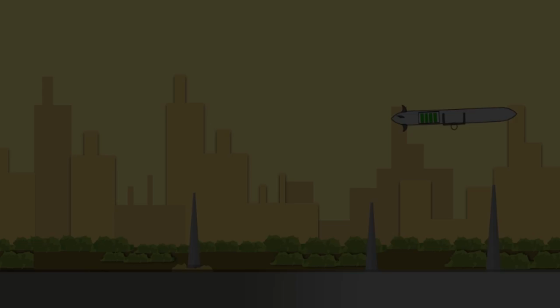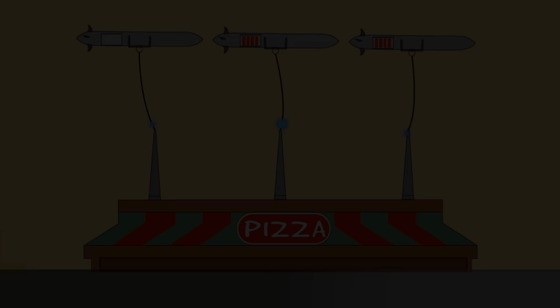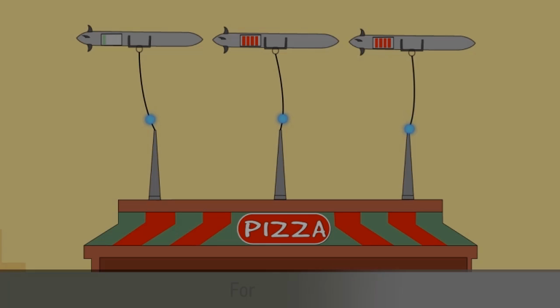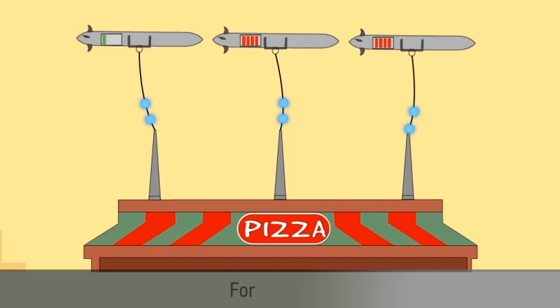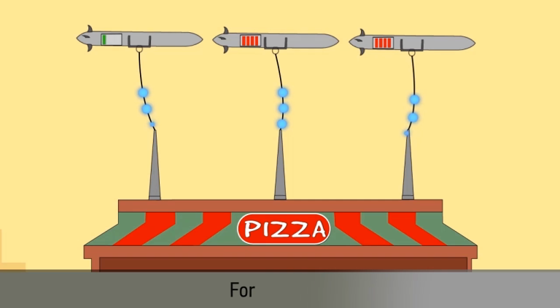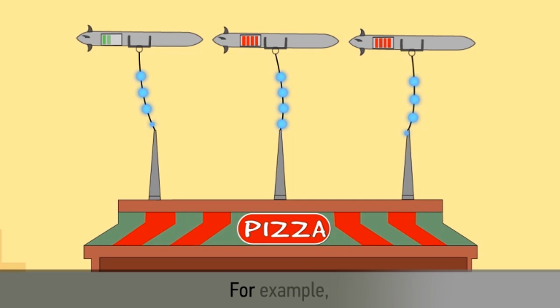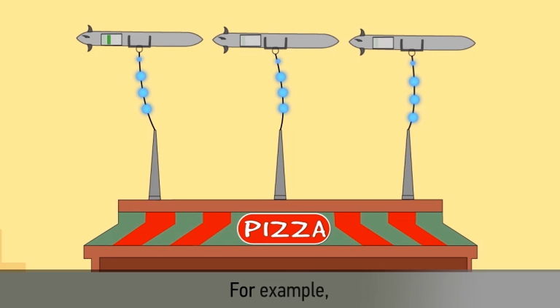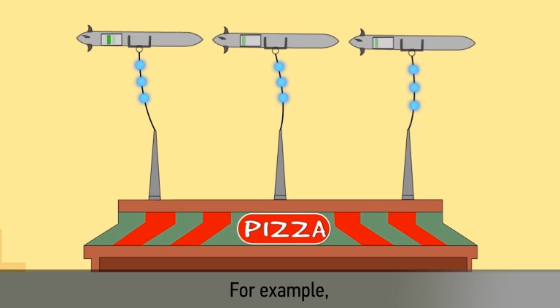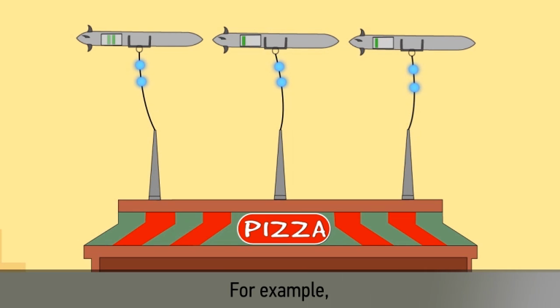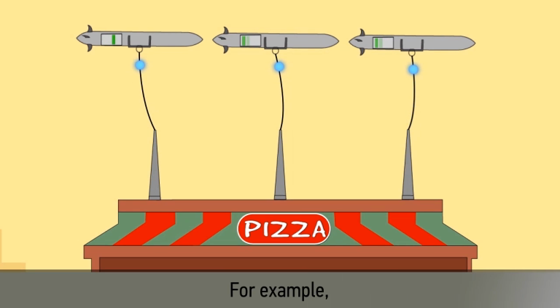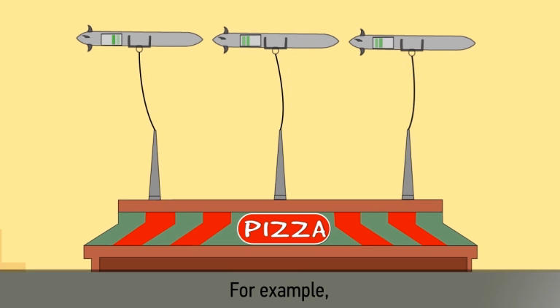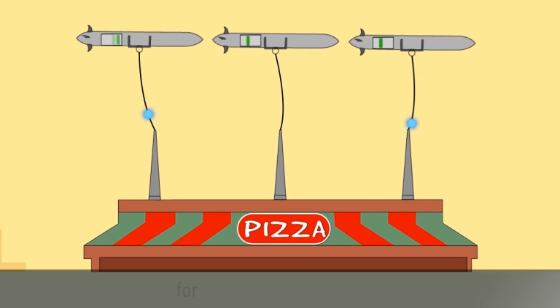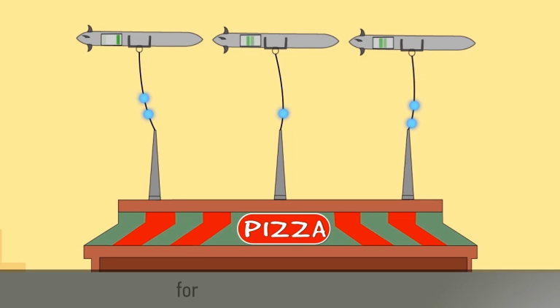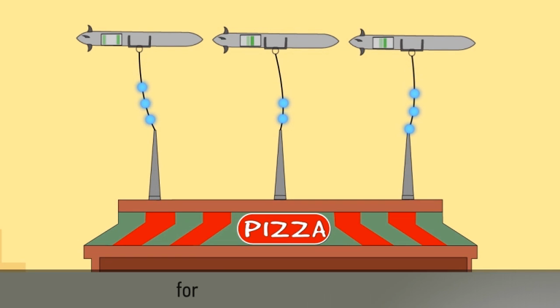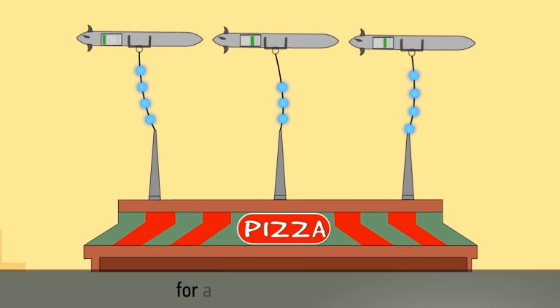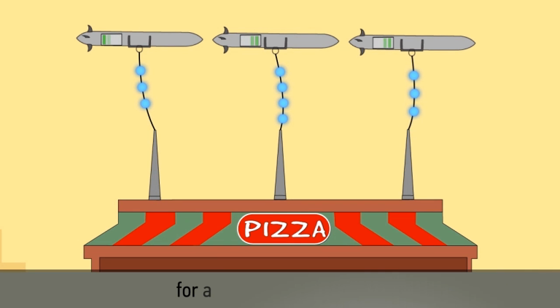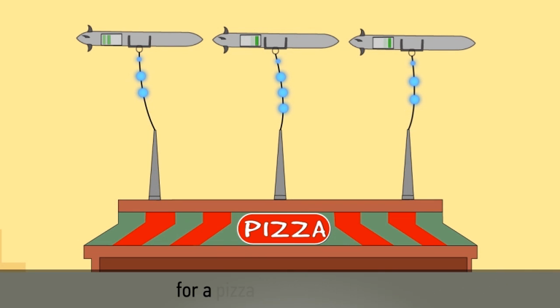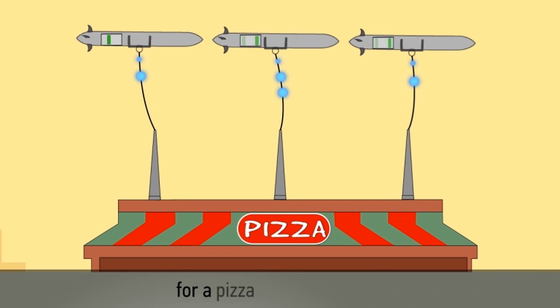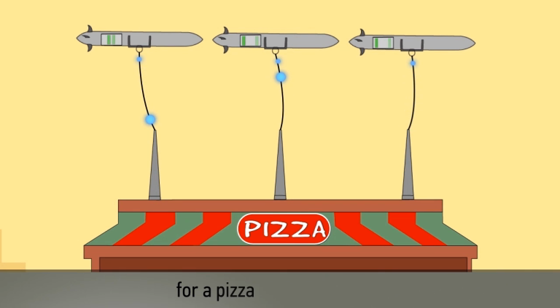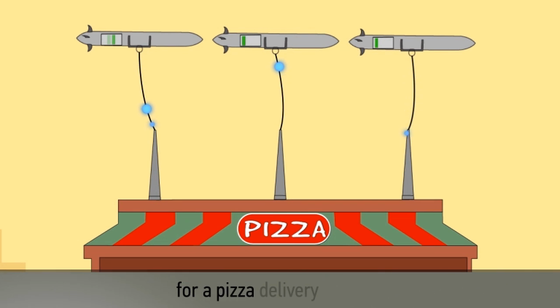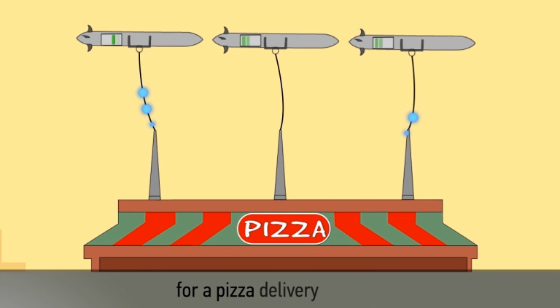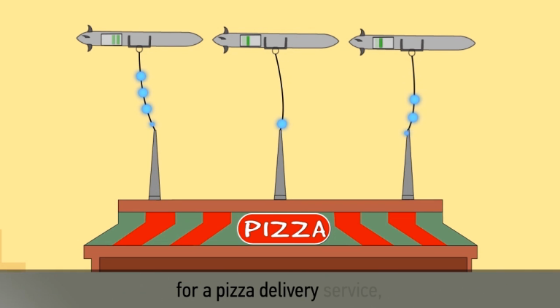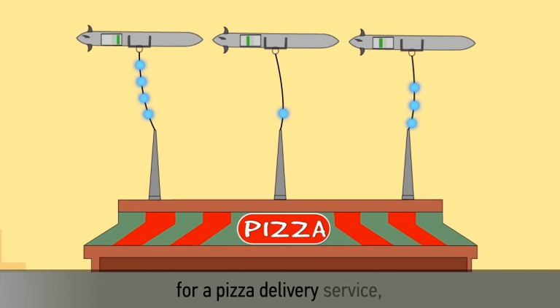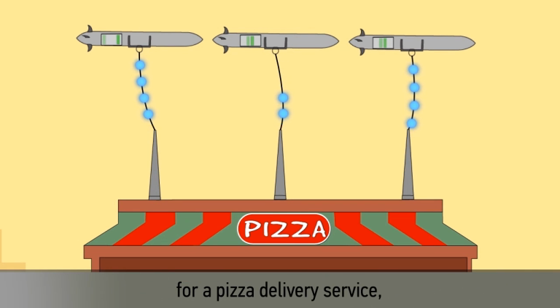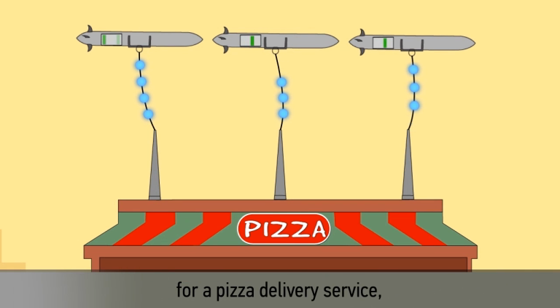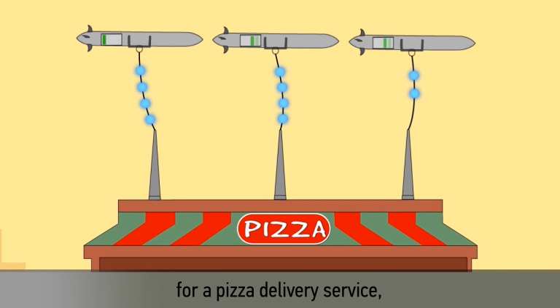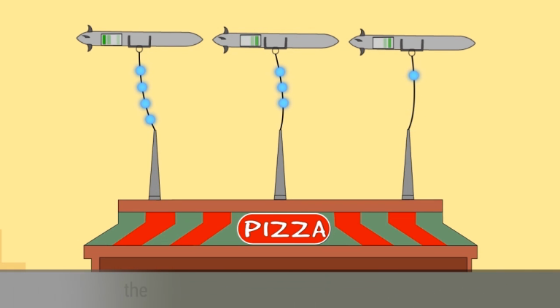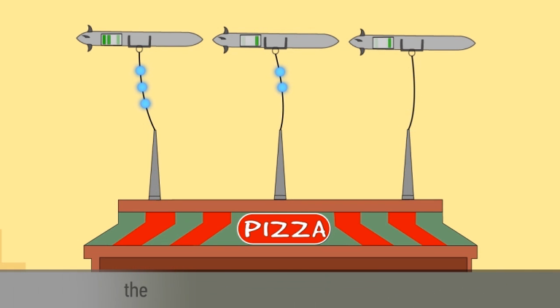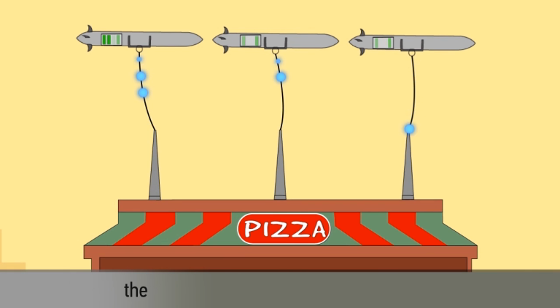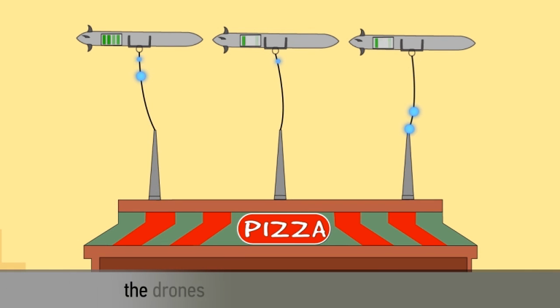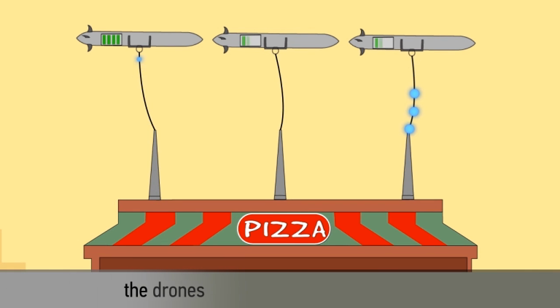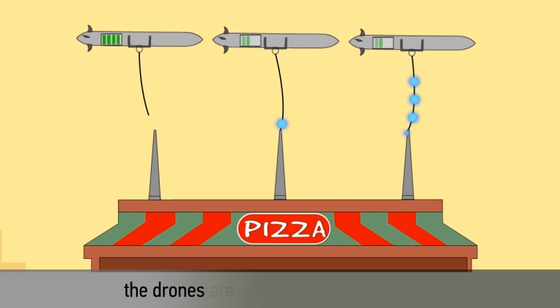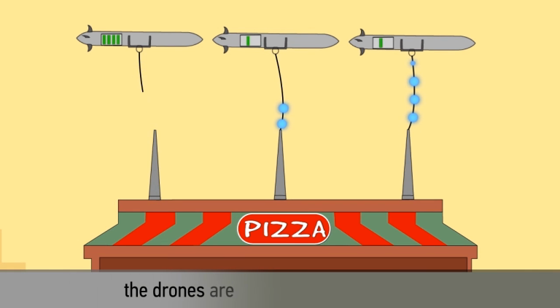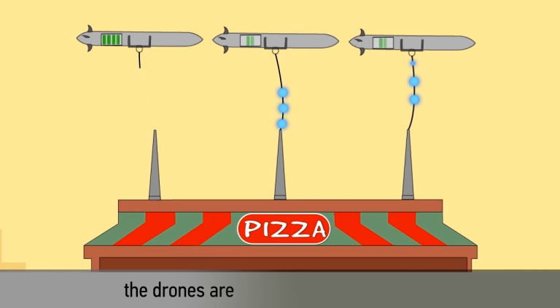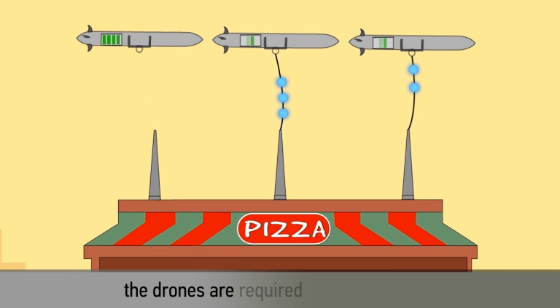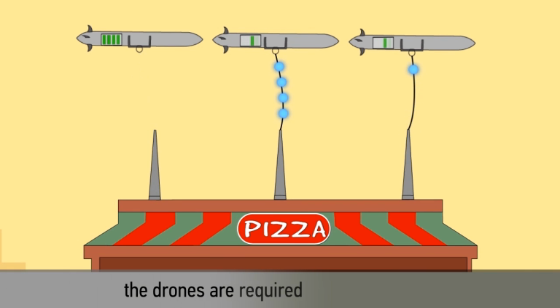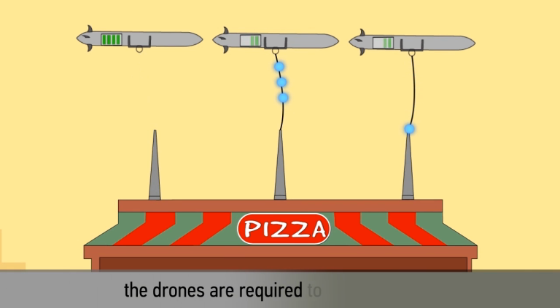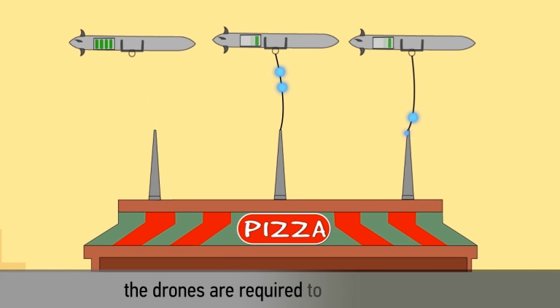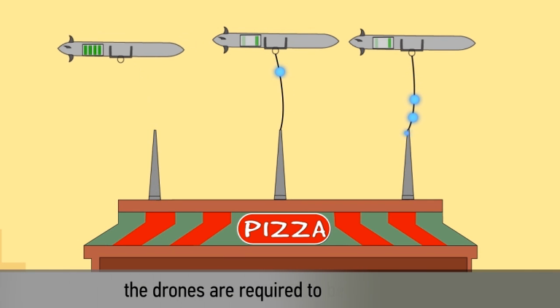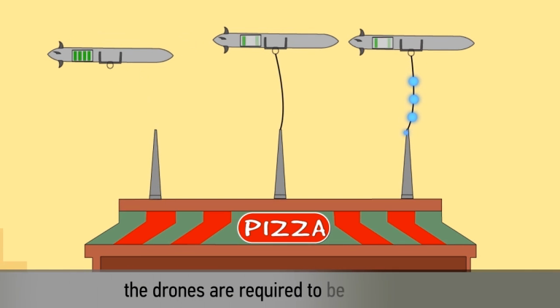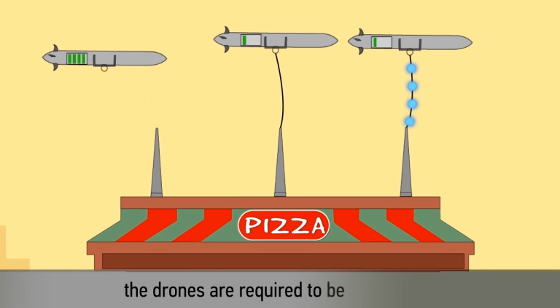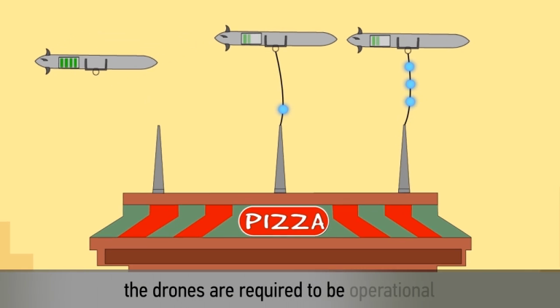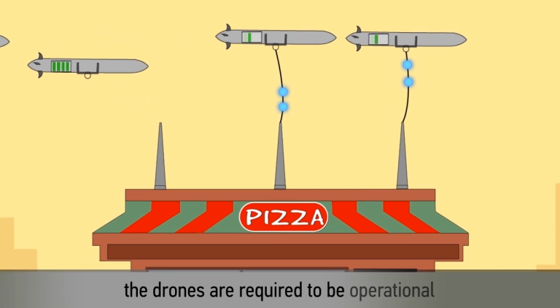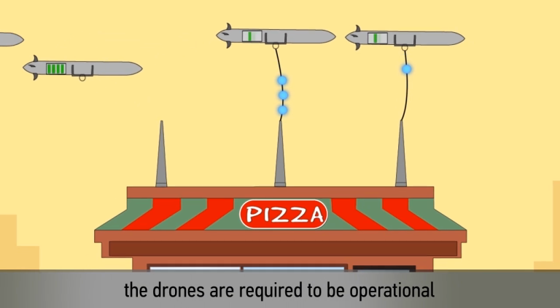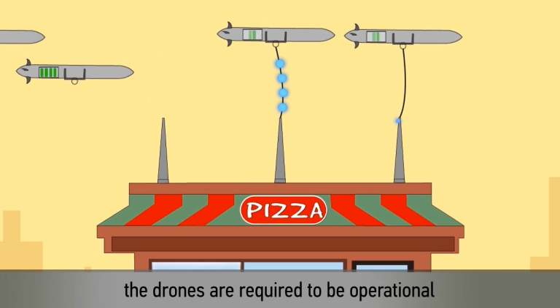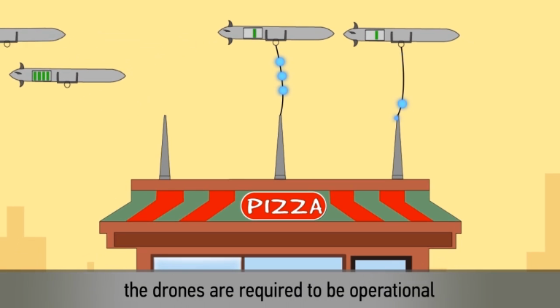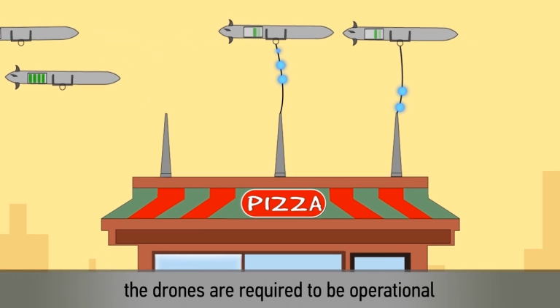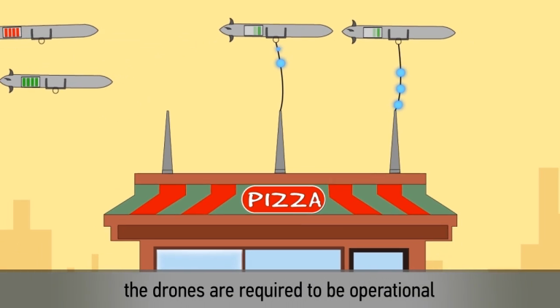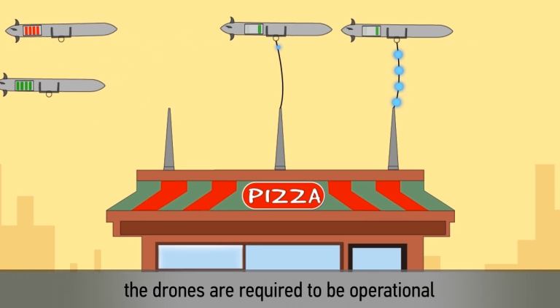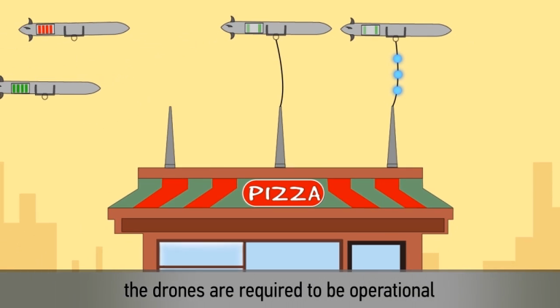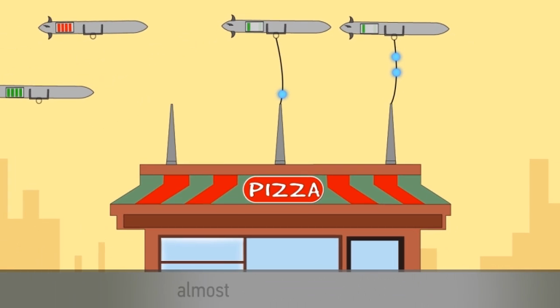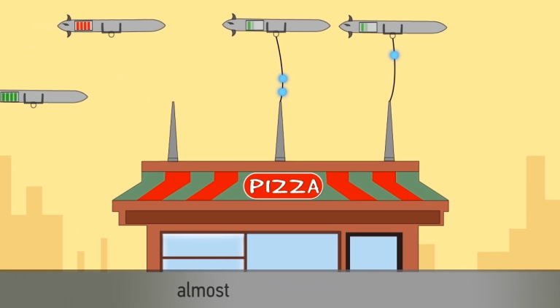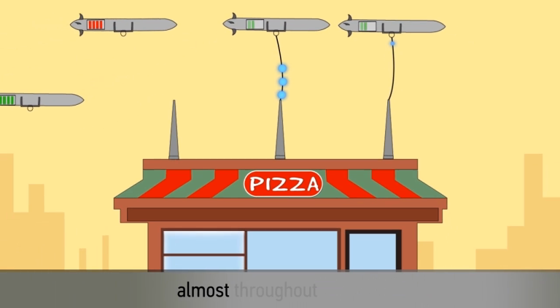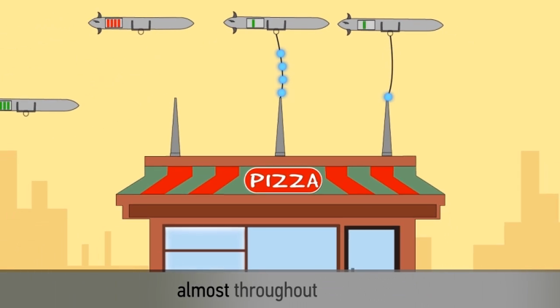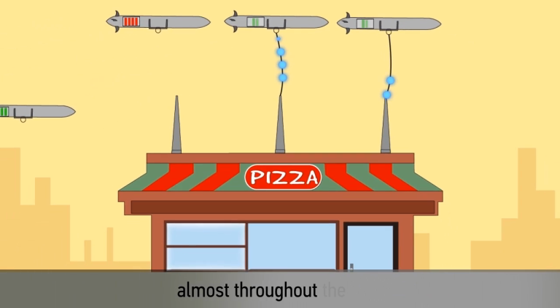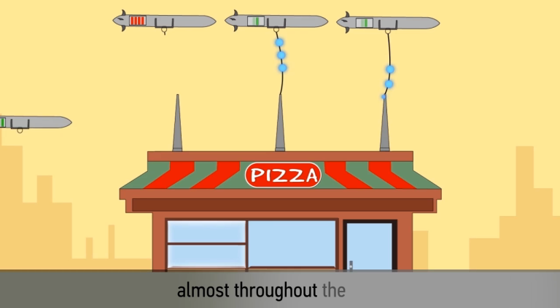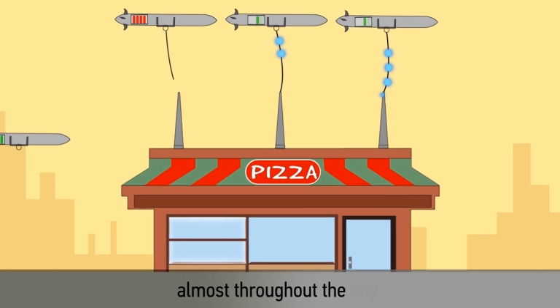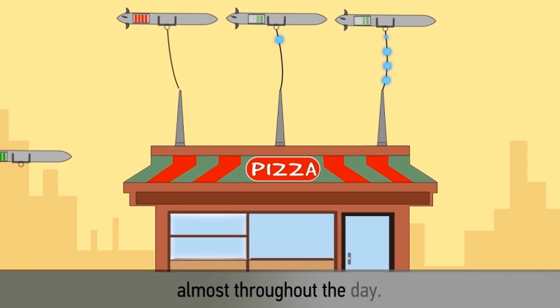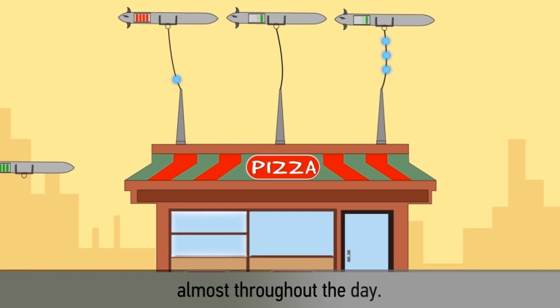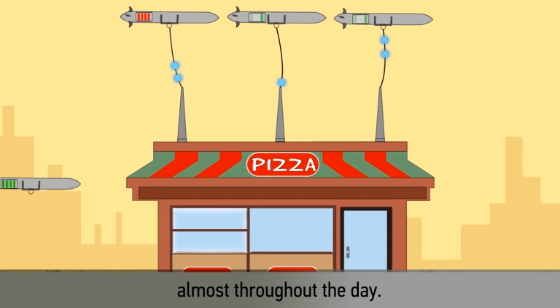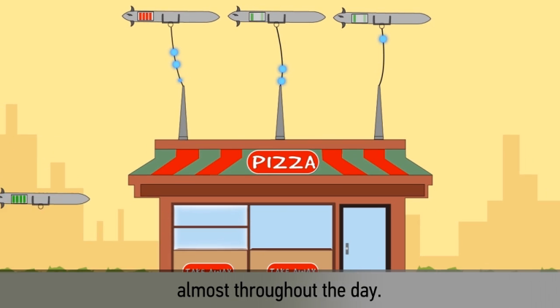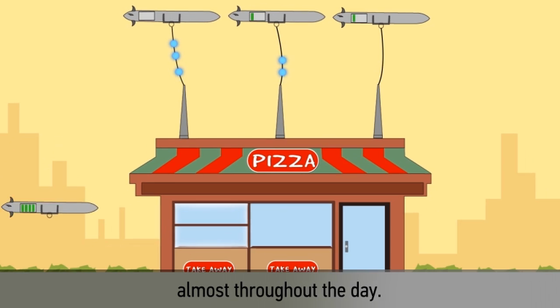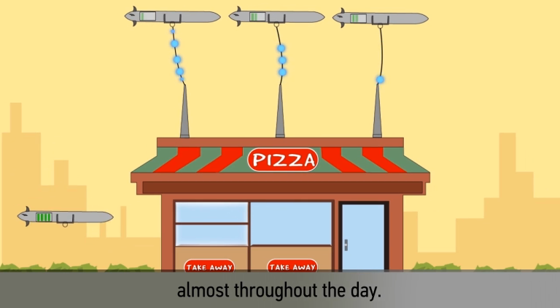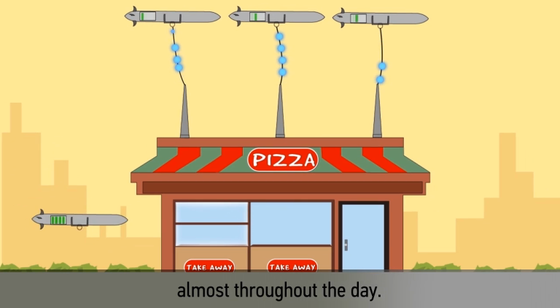For example, for a pizza delivery service, the drones are required to be operational almost throughout the day.